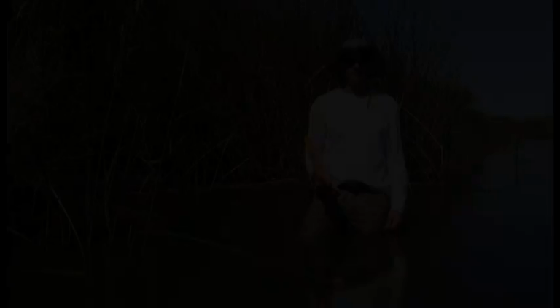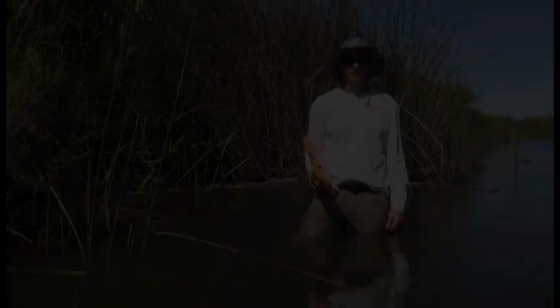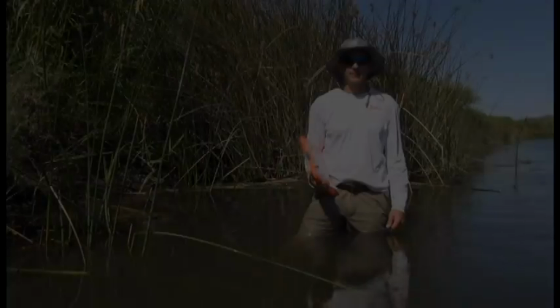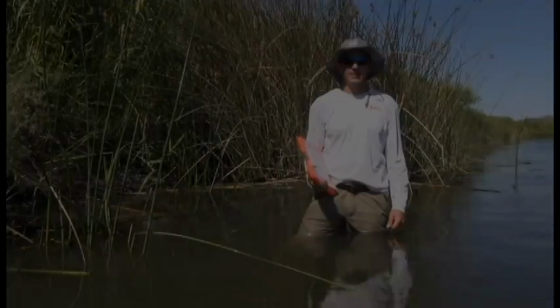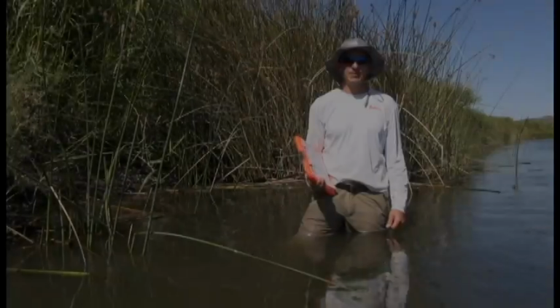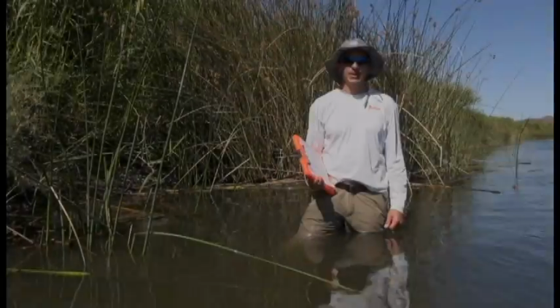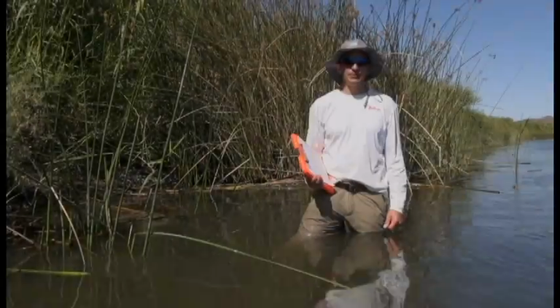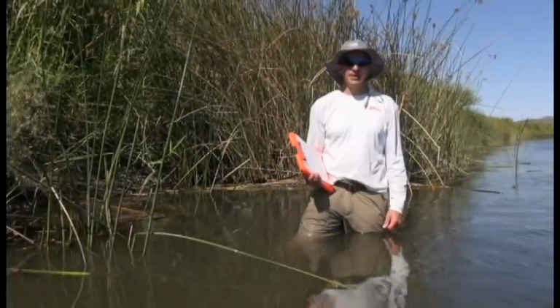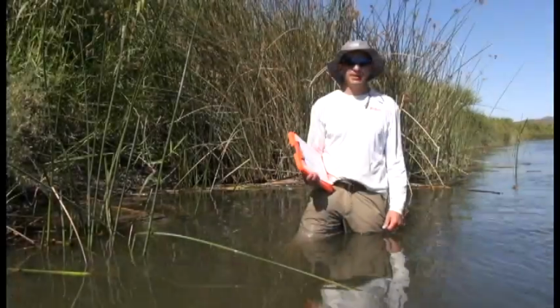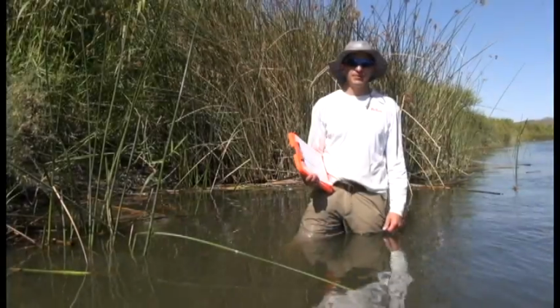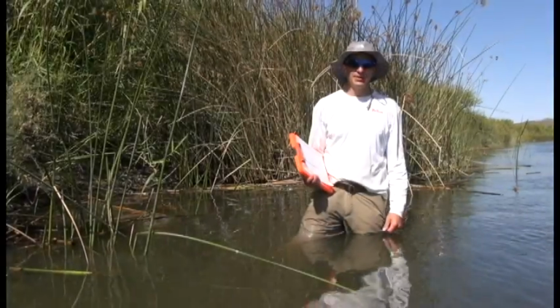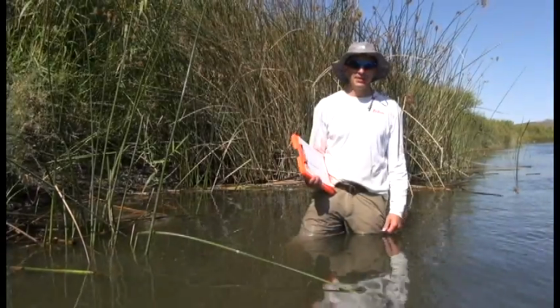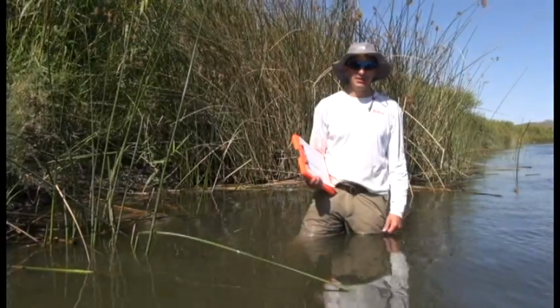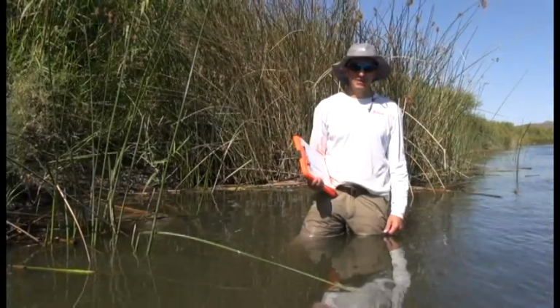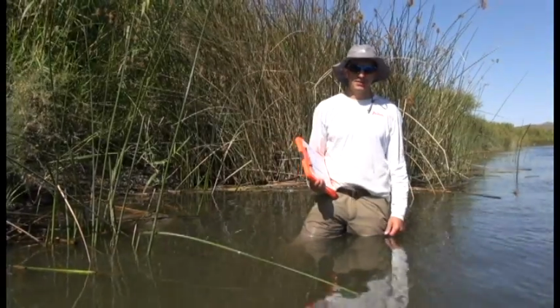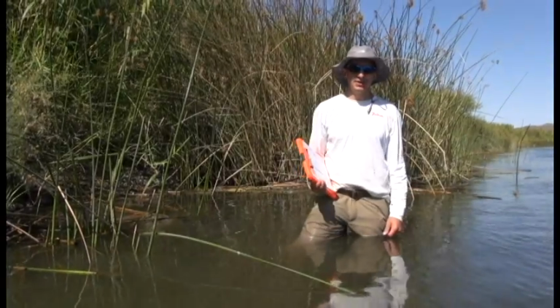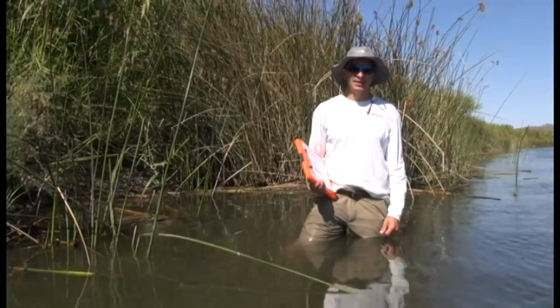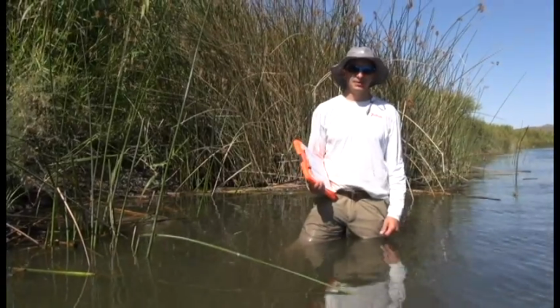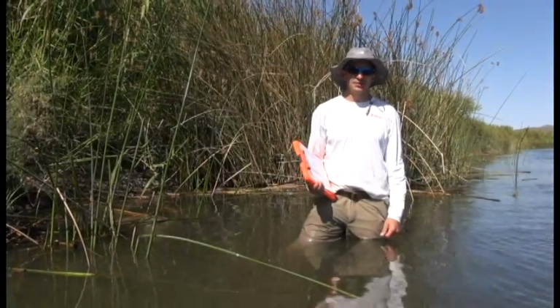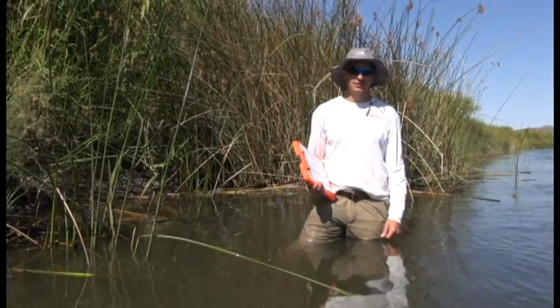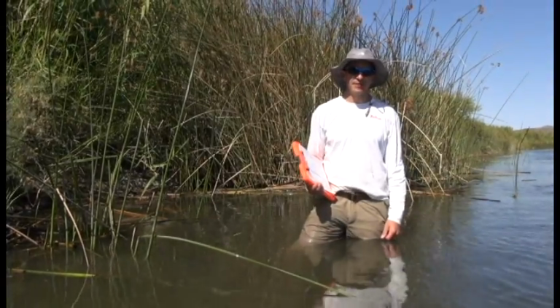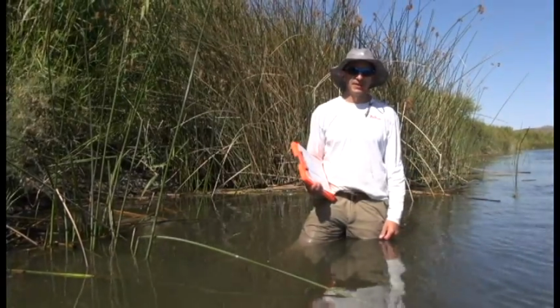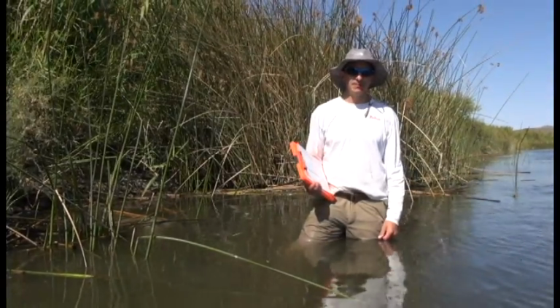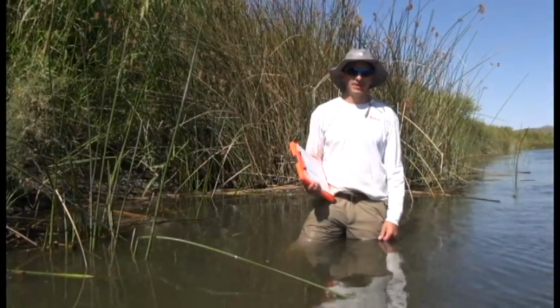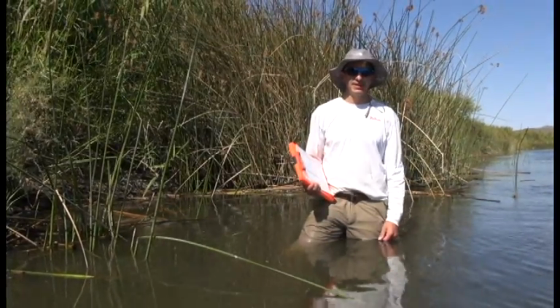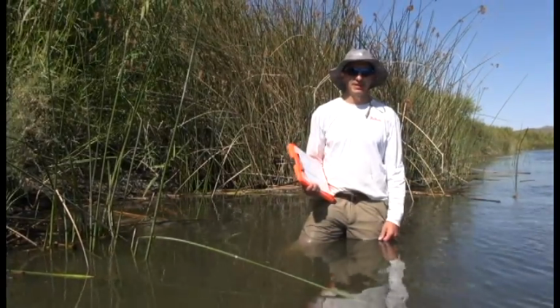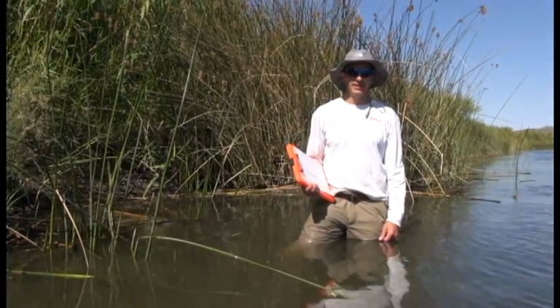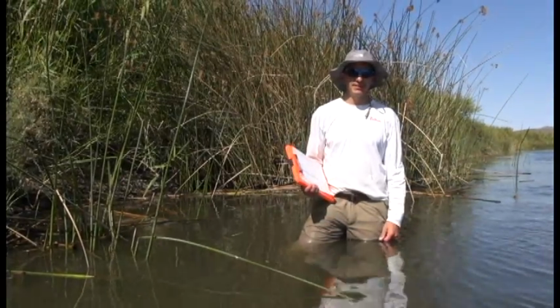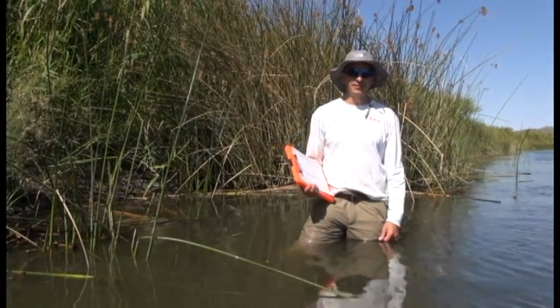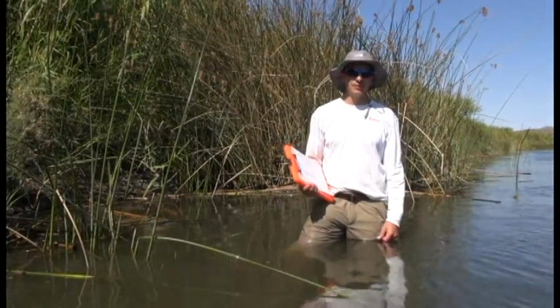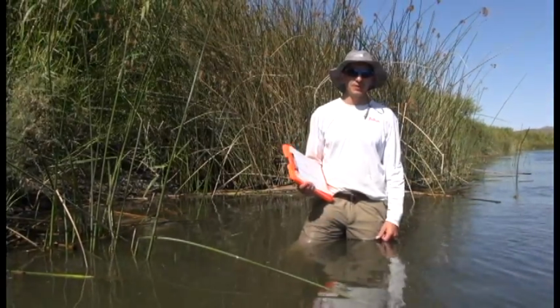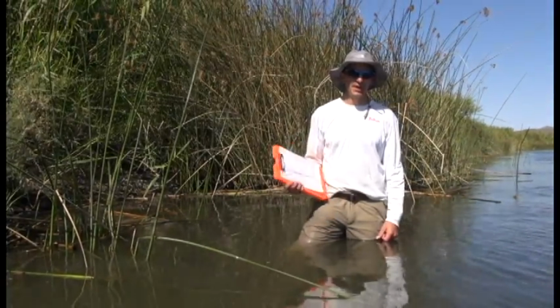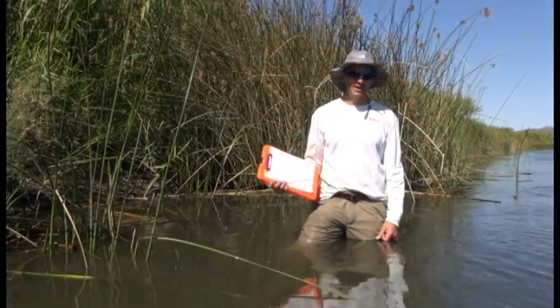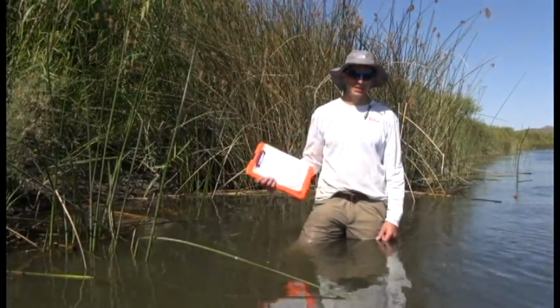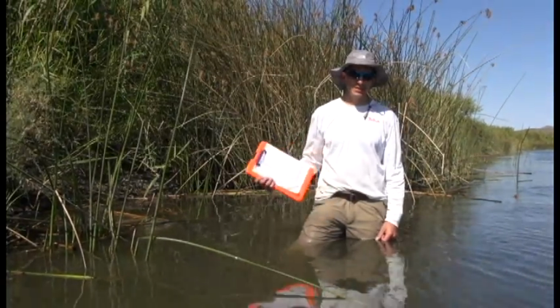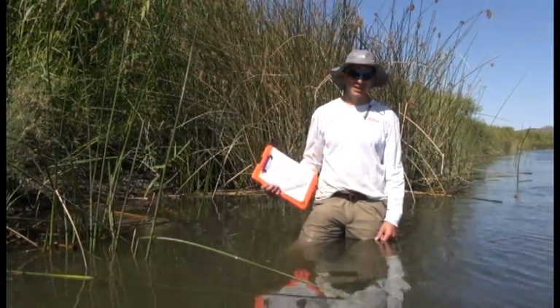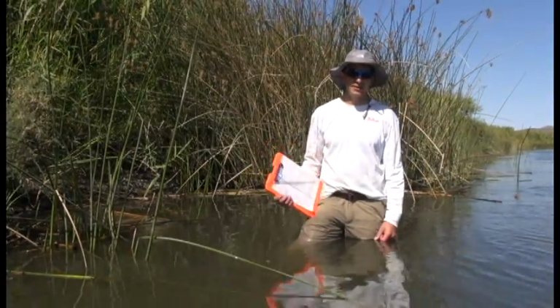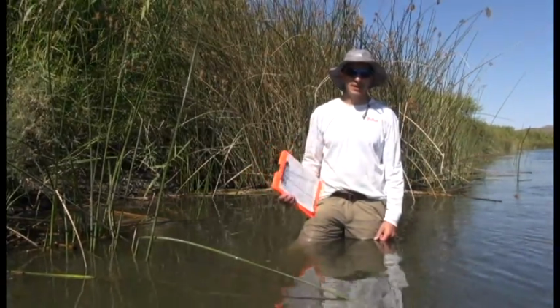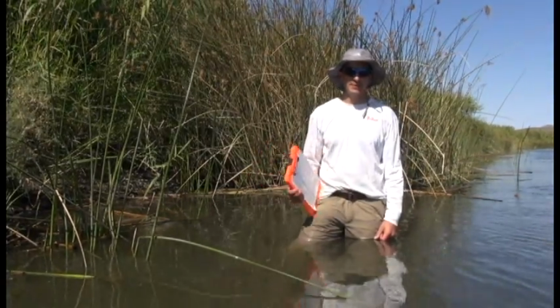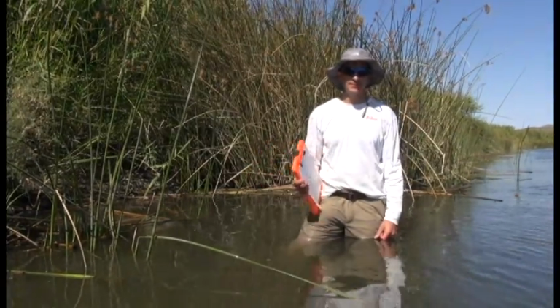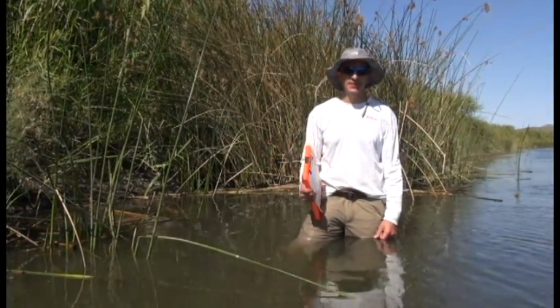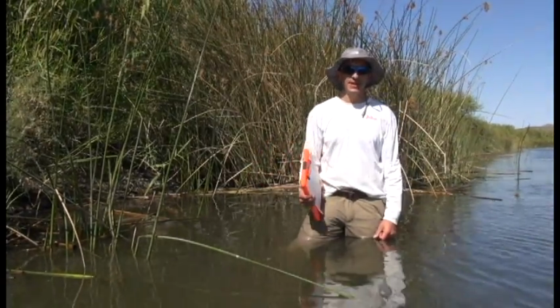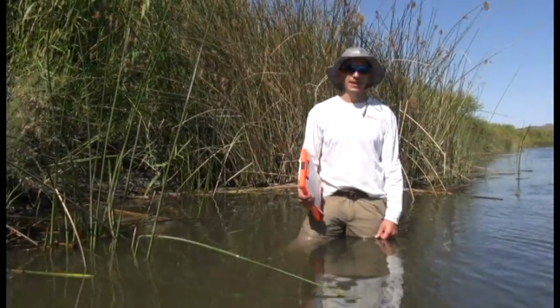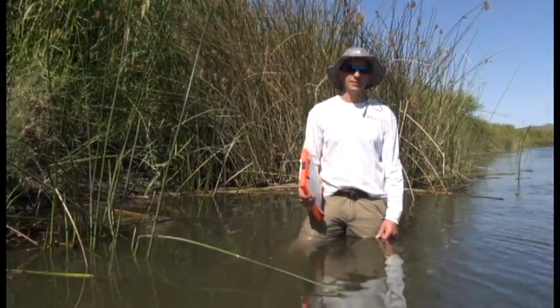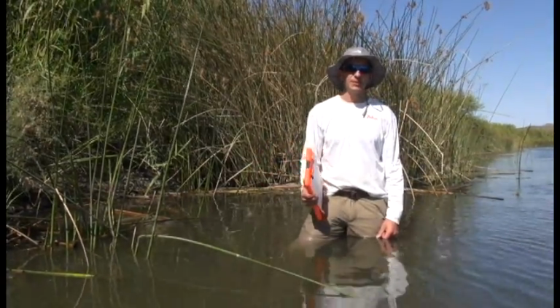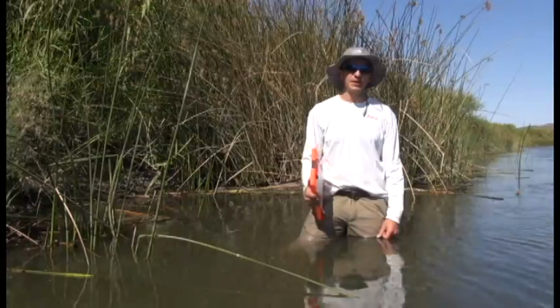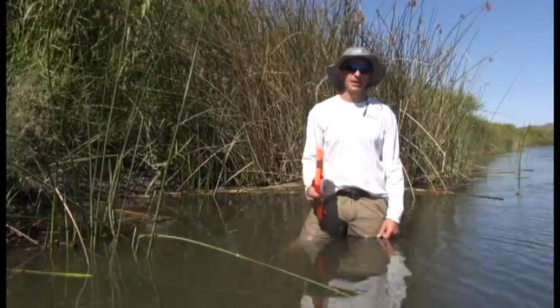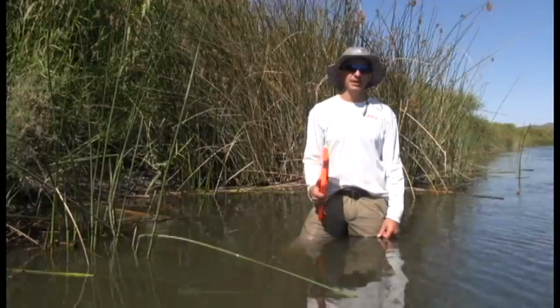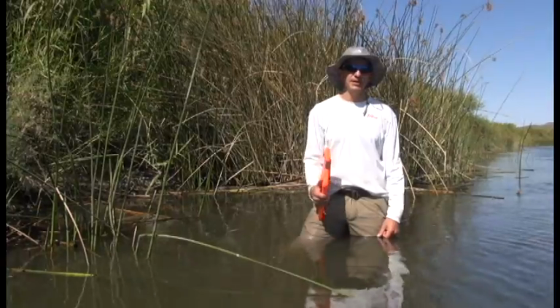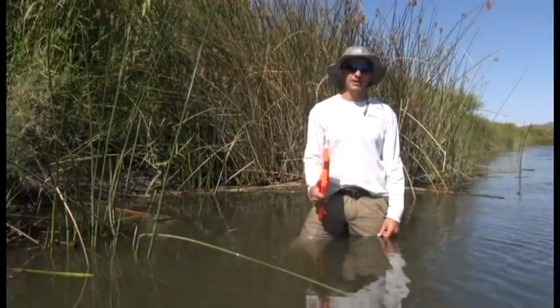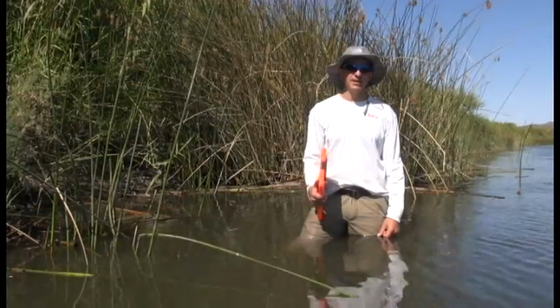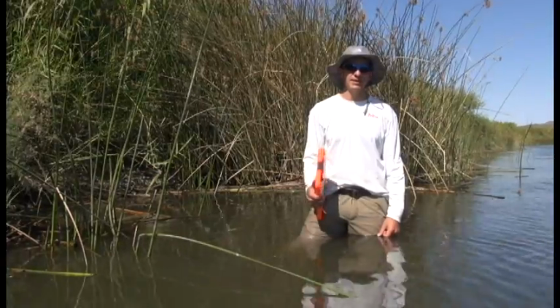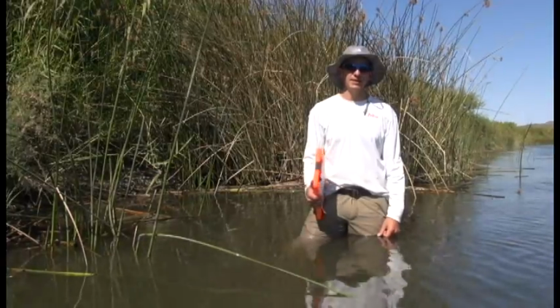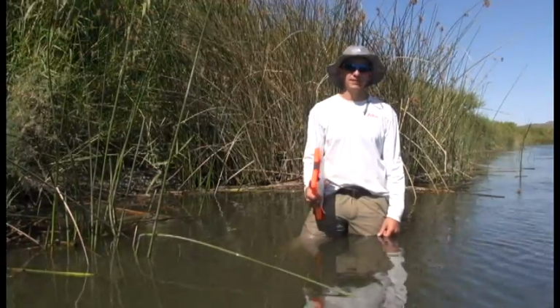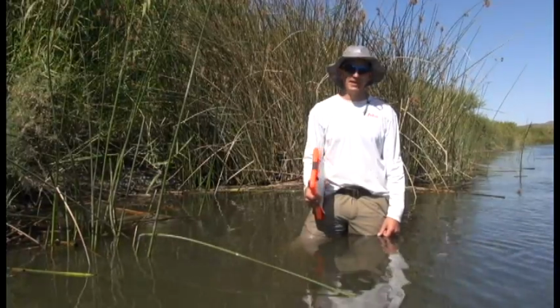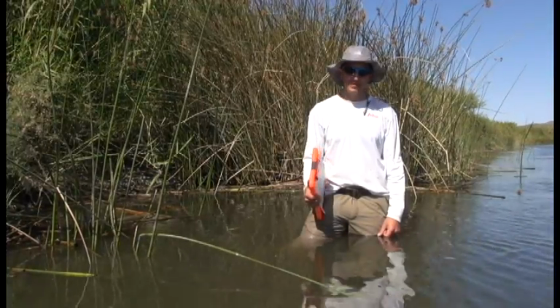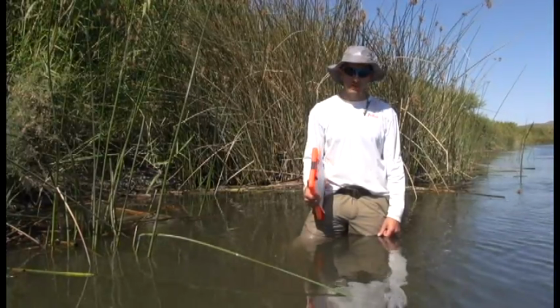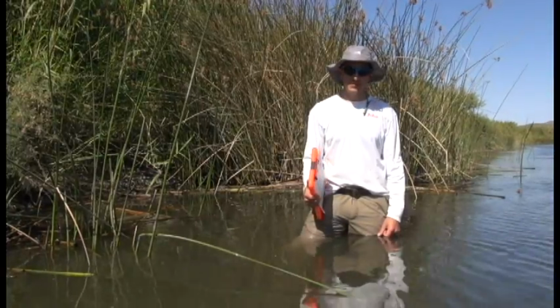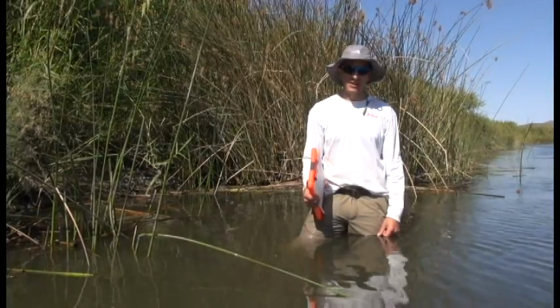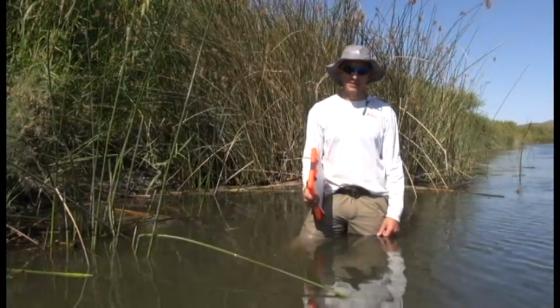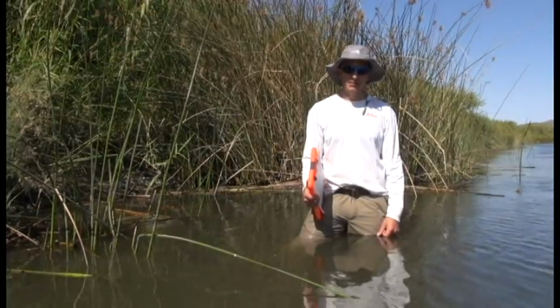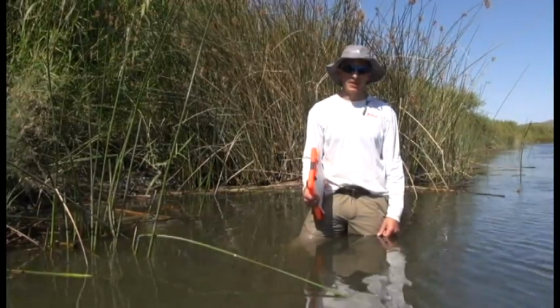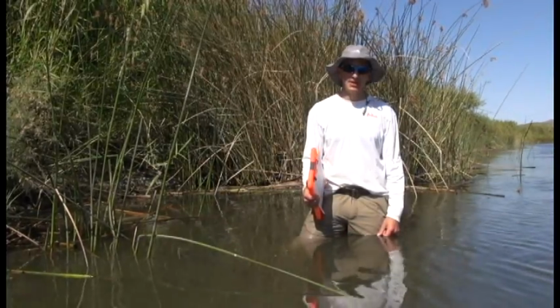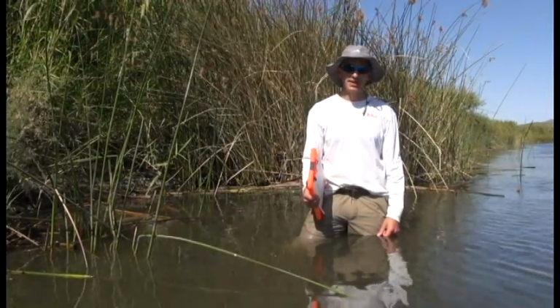I'm Bob Reed. I'm with the U.S. Geological Survey based in Fort Collins, Colorado, and I work on the invasive reptiles project.